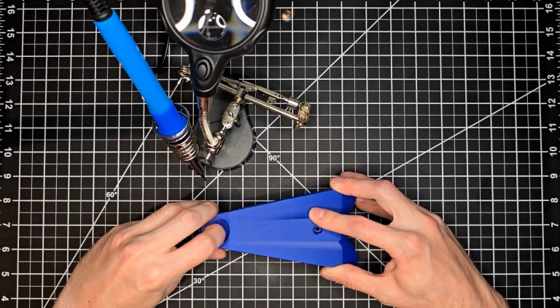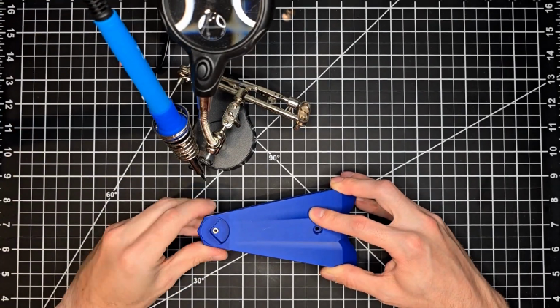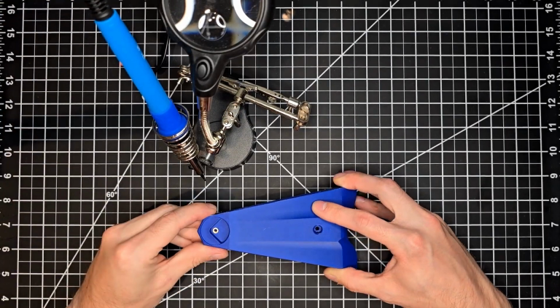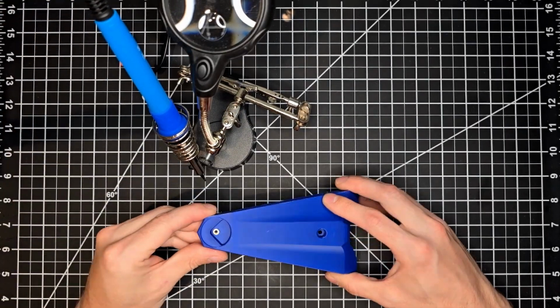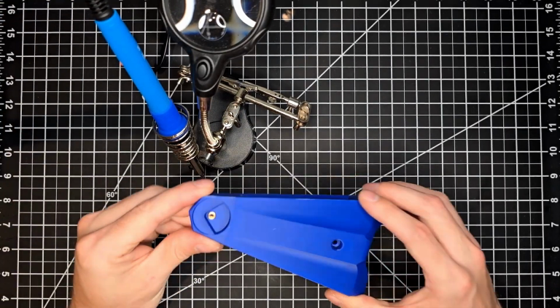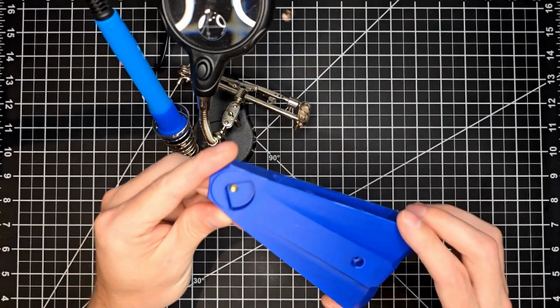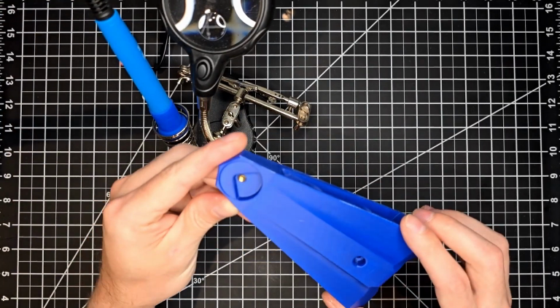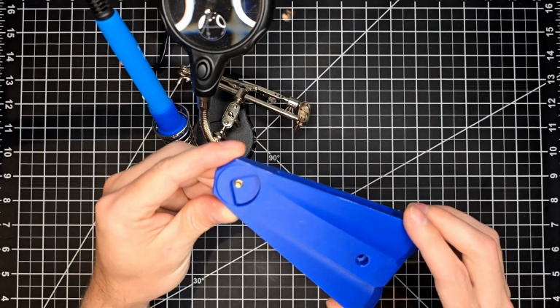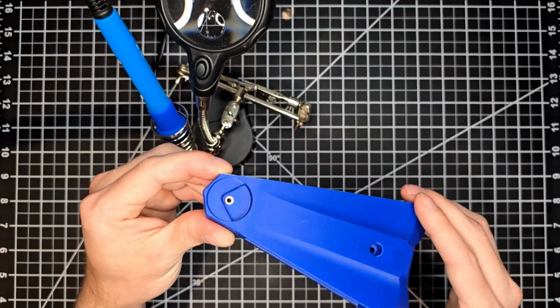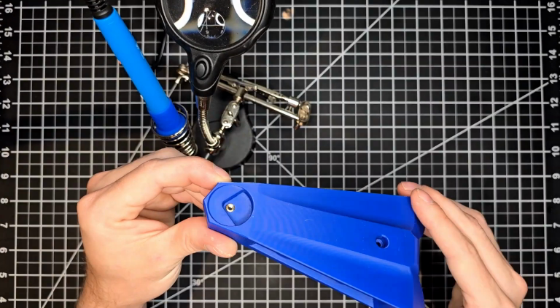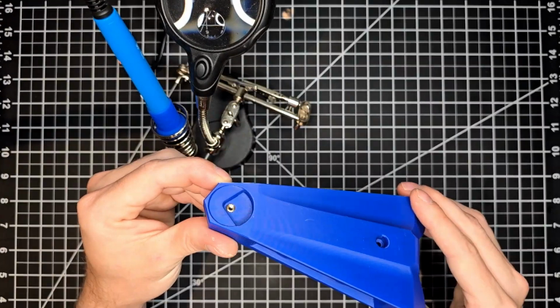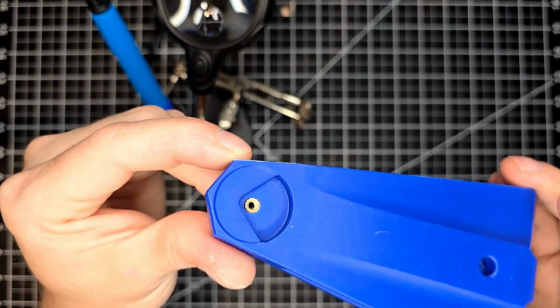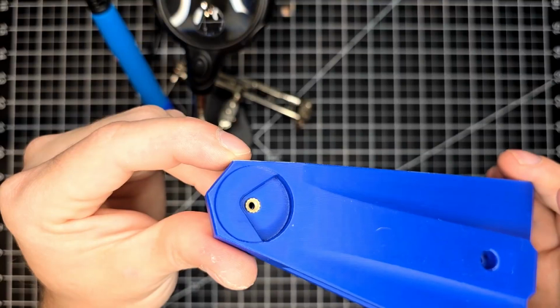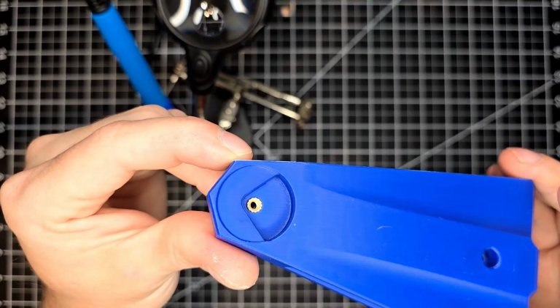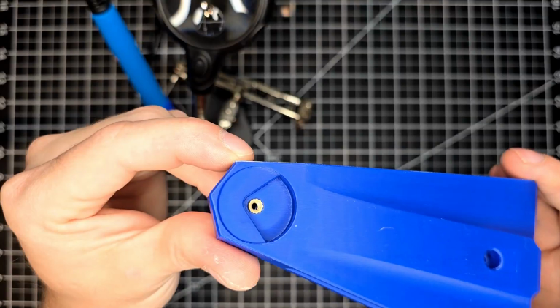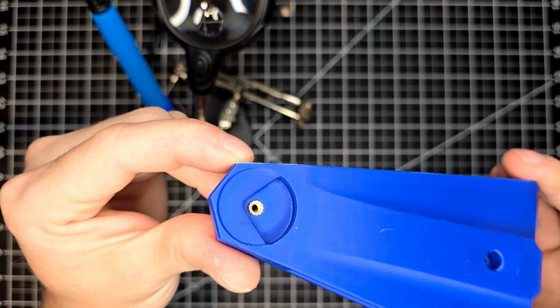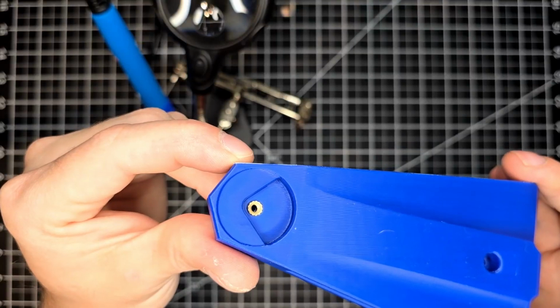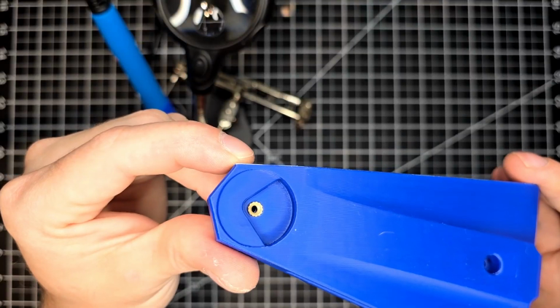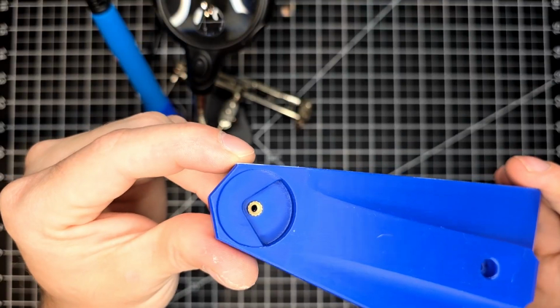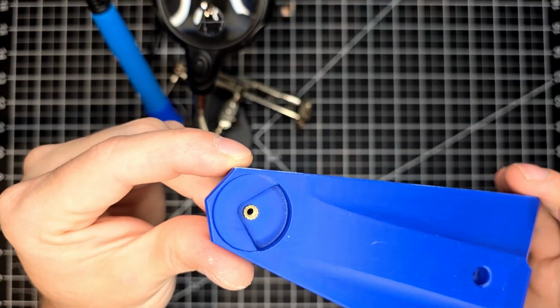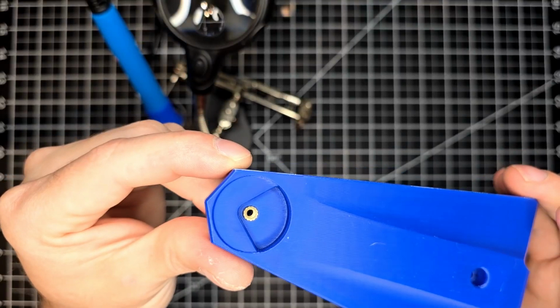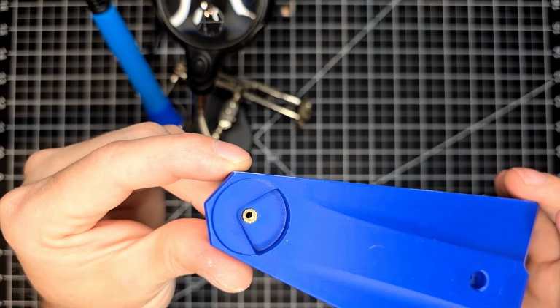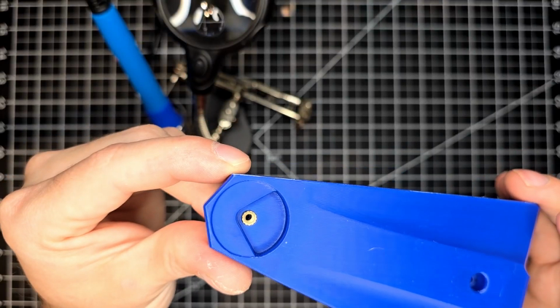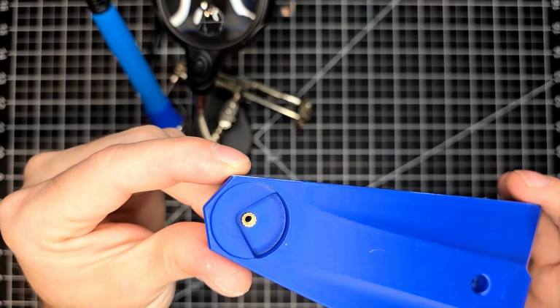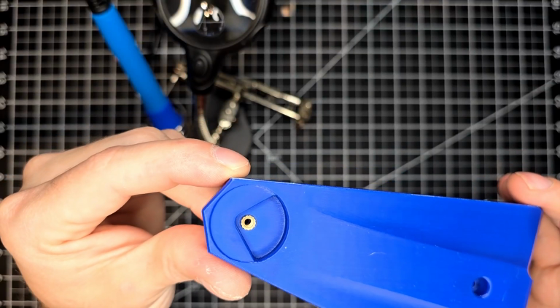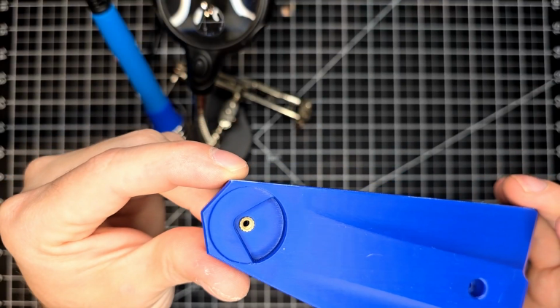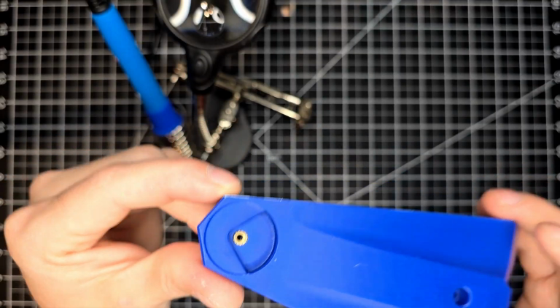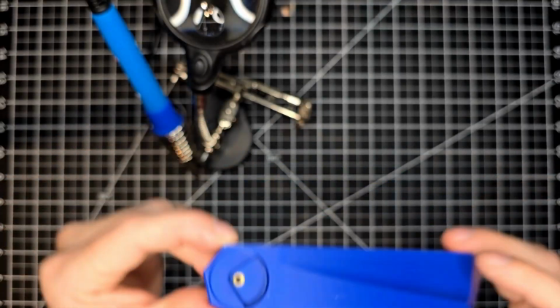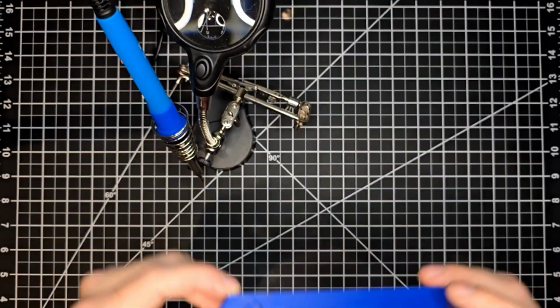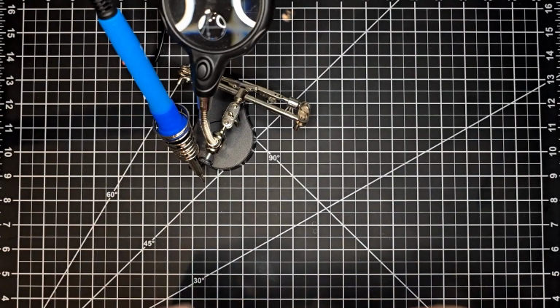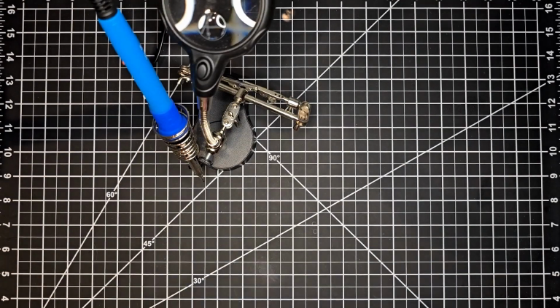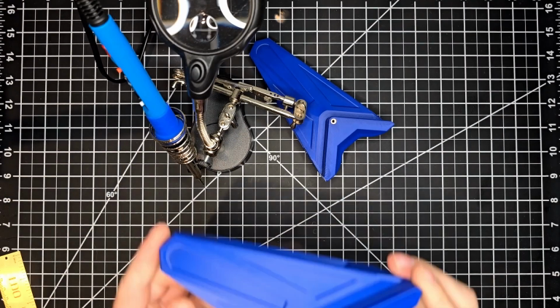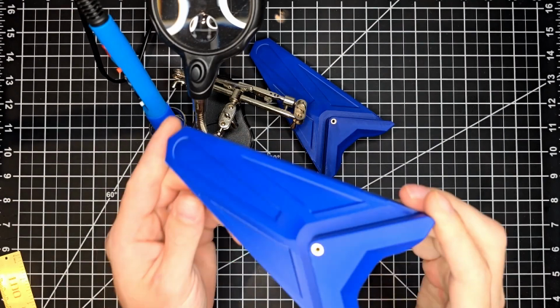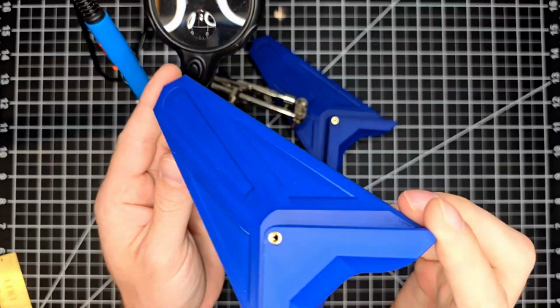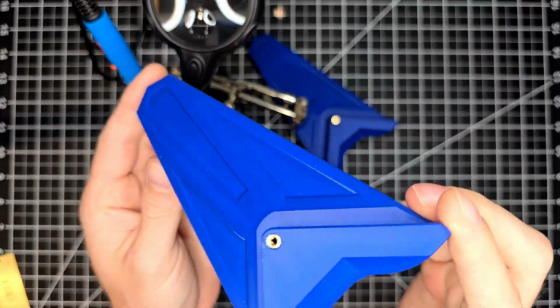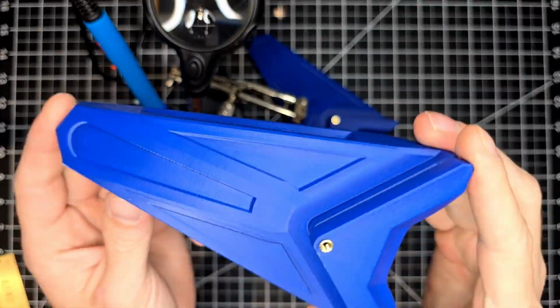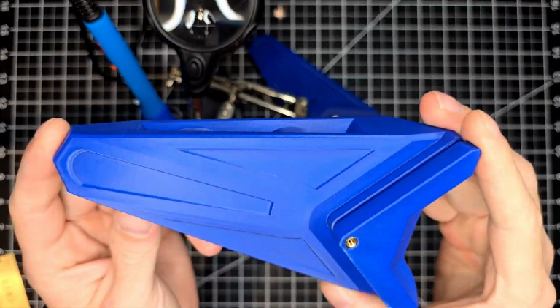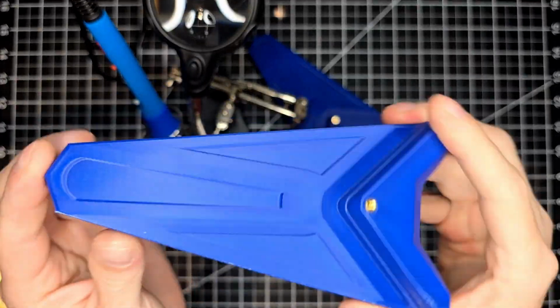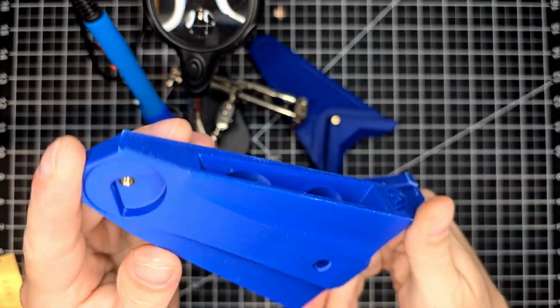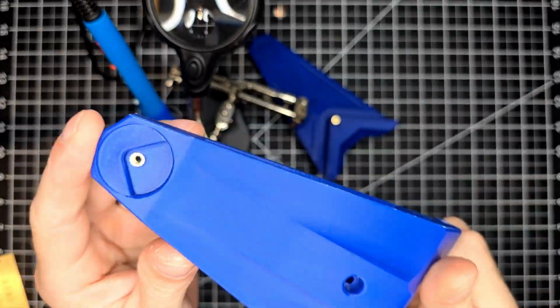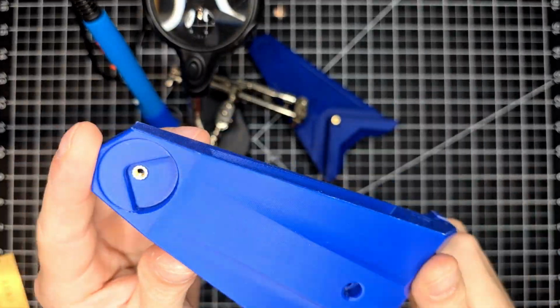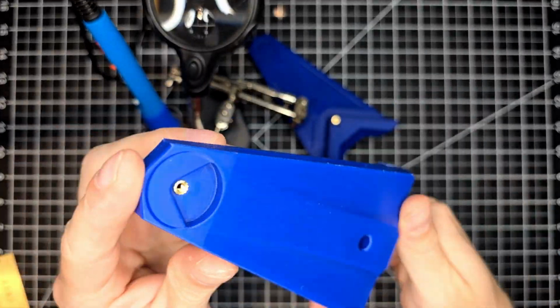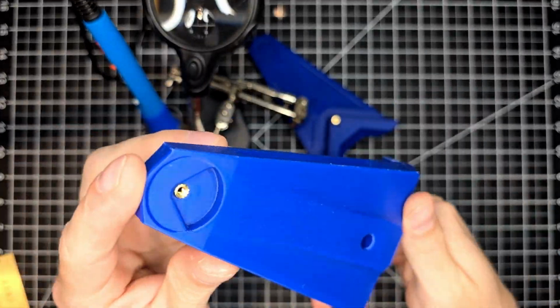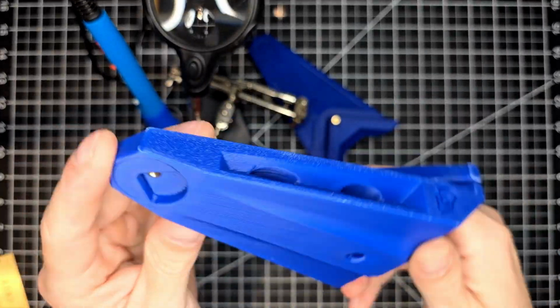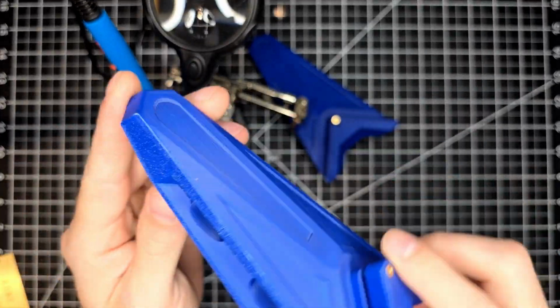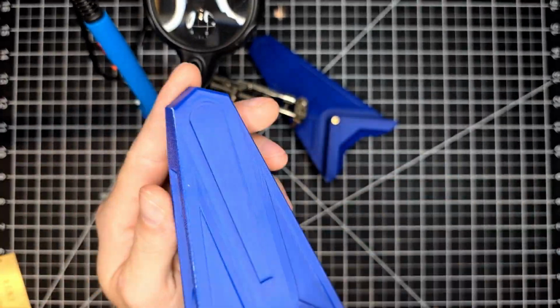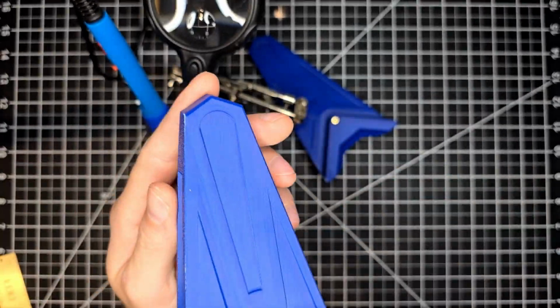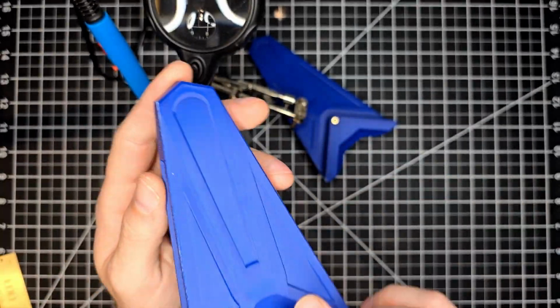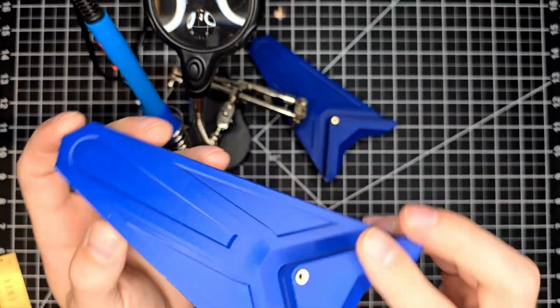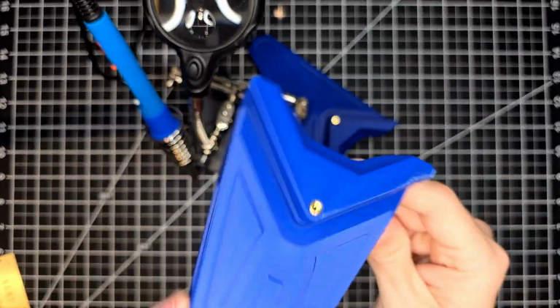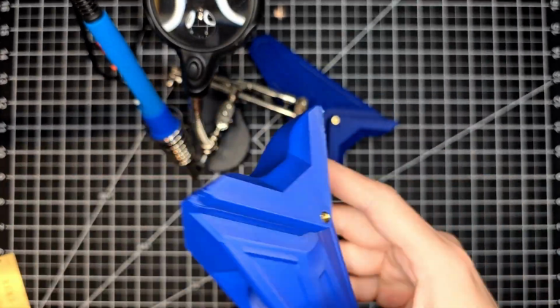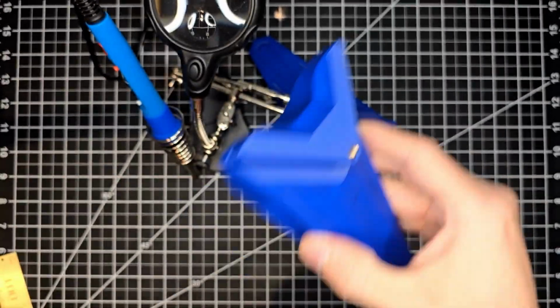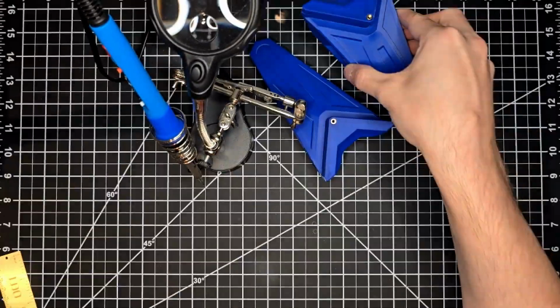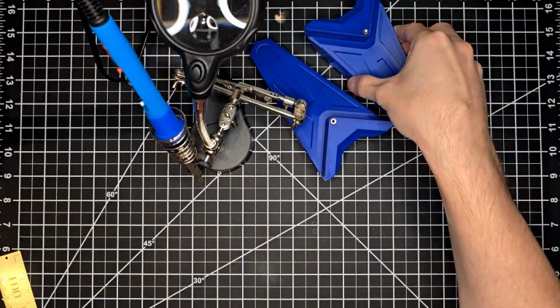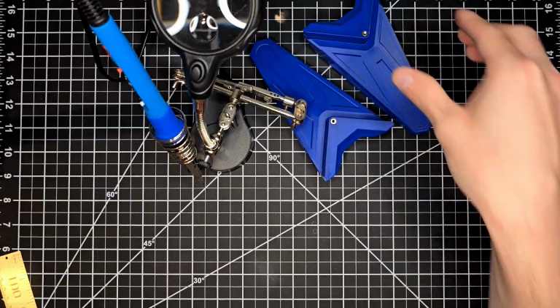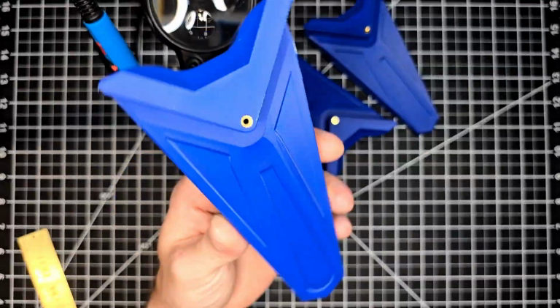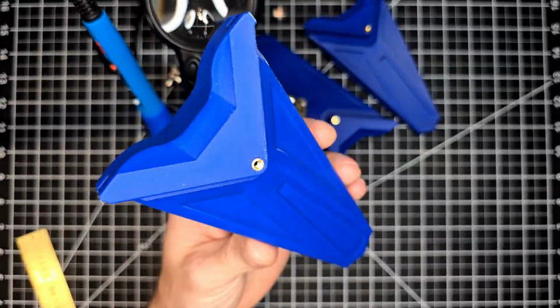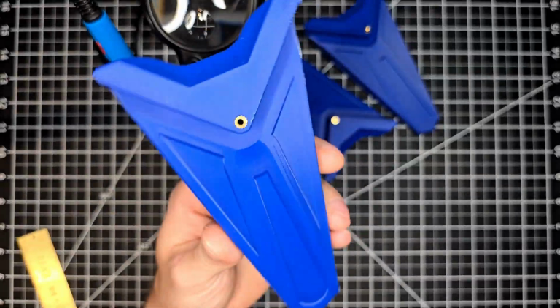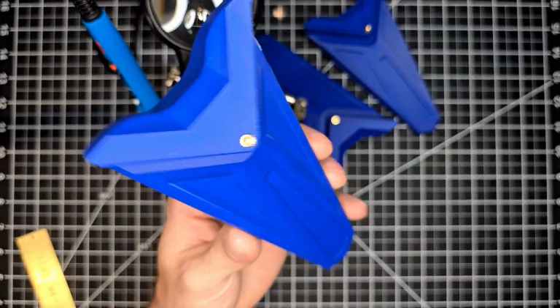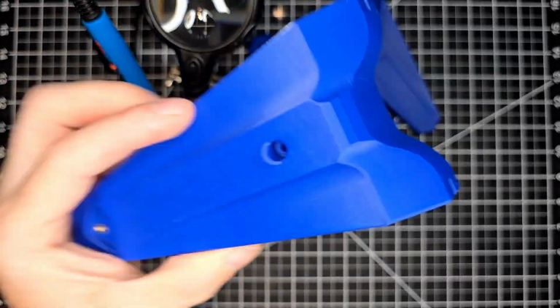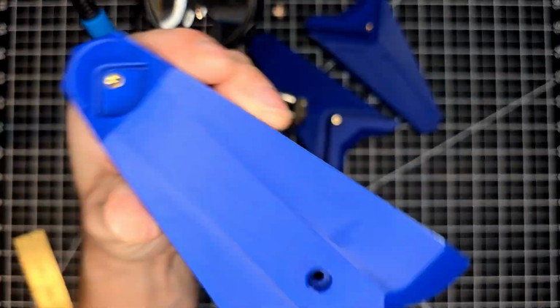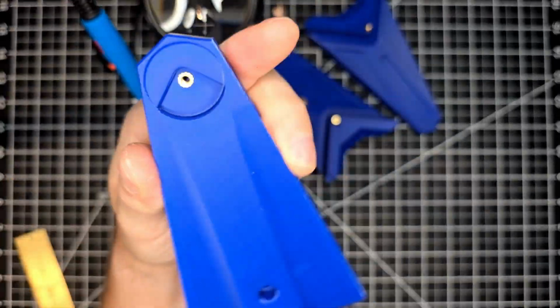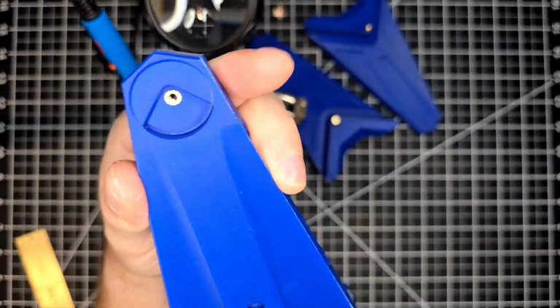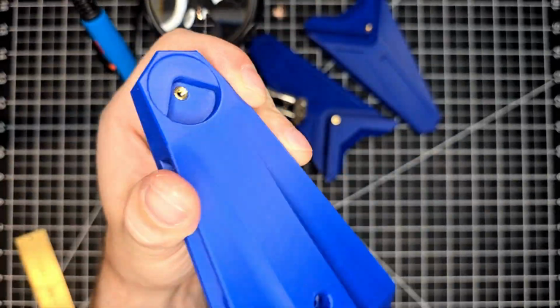Regardless of which option you go with, just get the necessary amount of heated inserts in and continue the process for the remaining three feet.